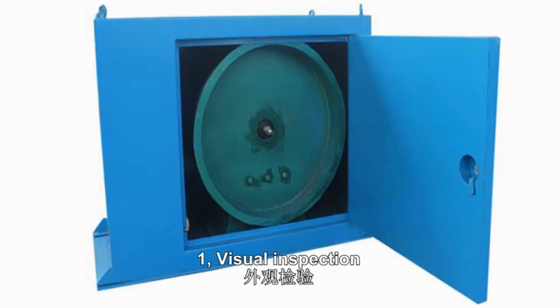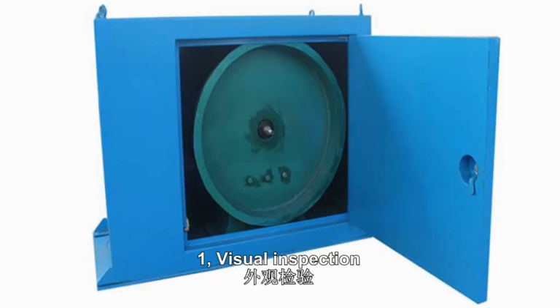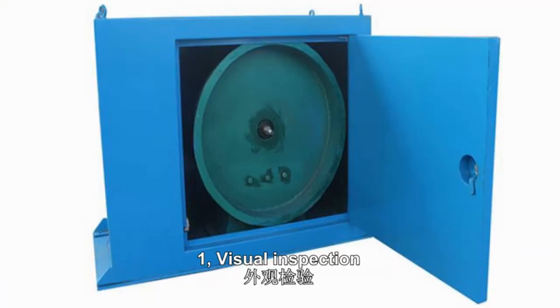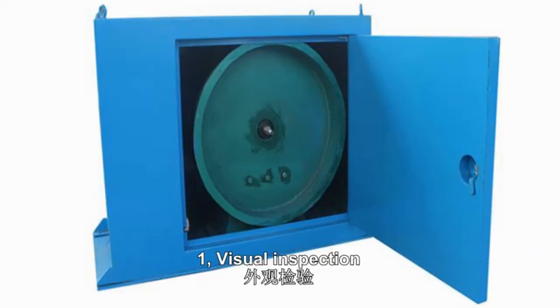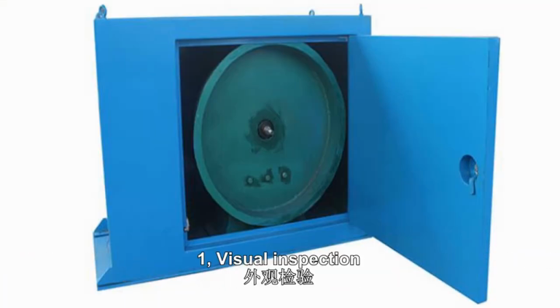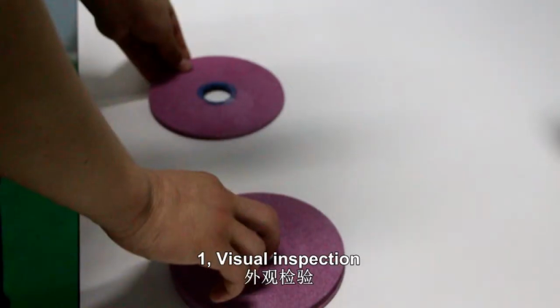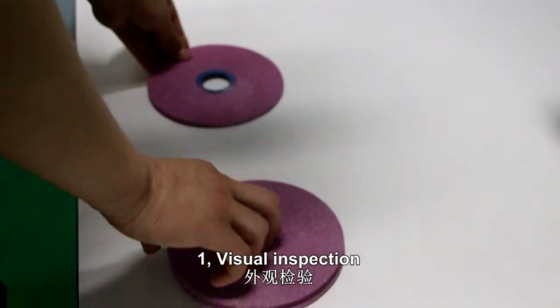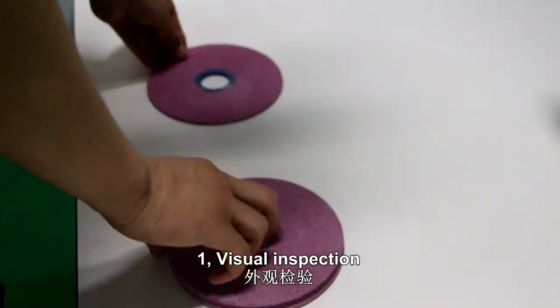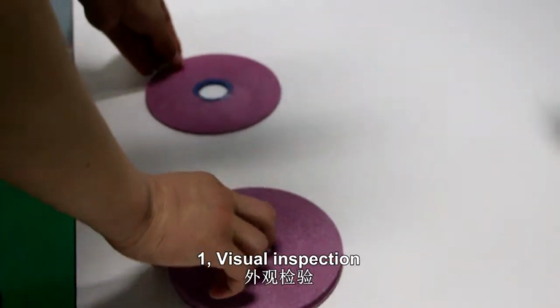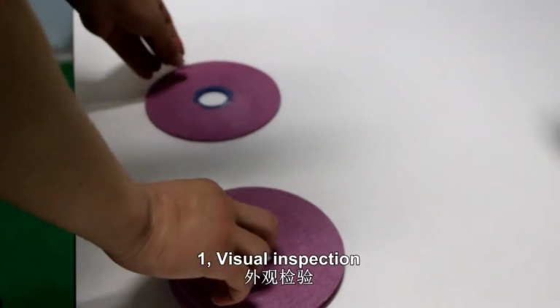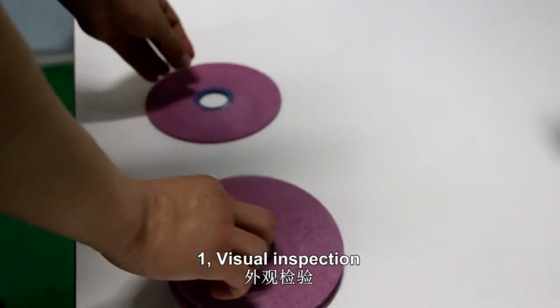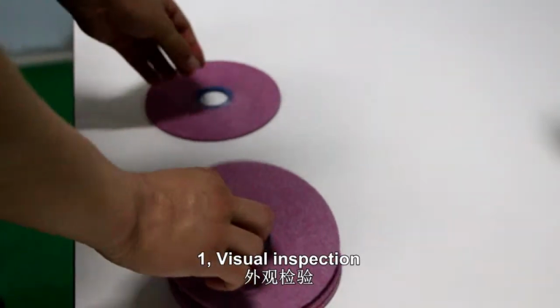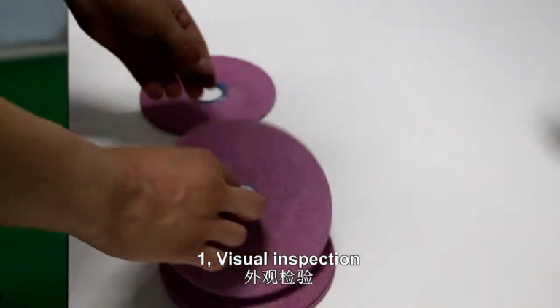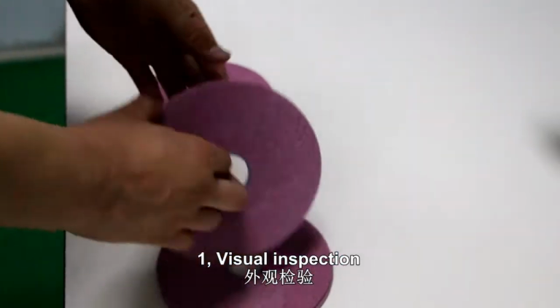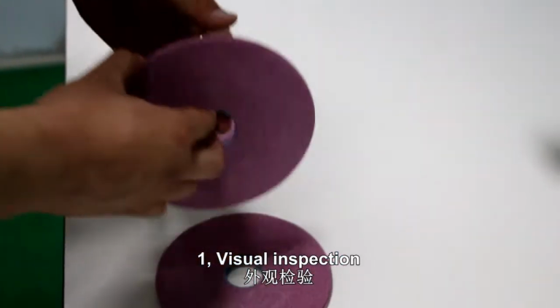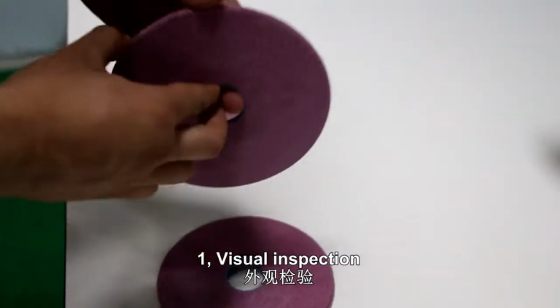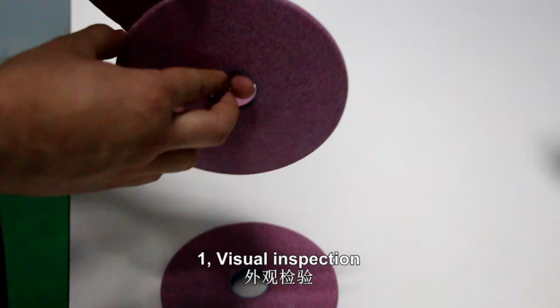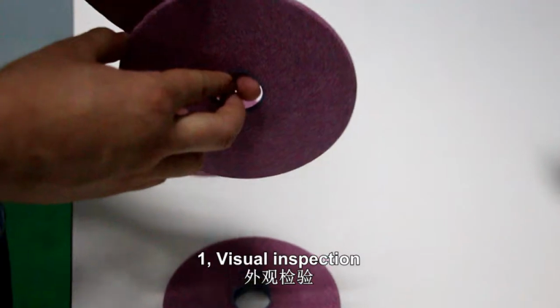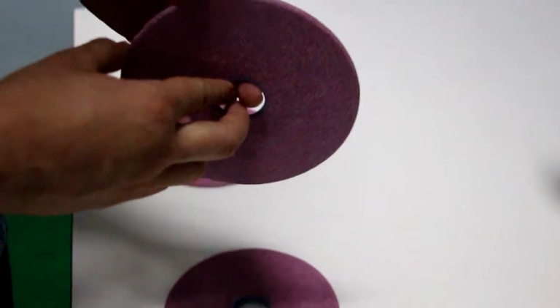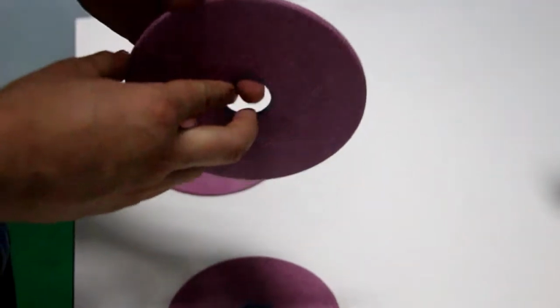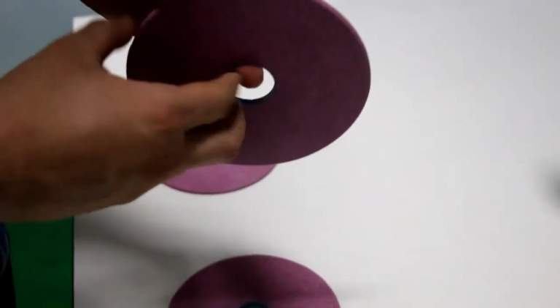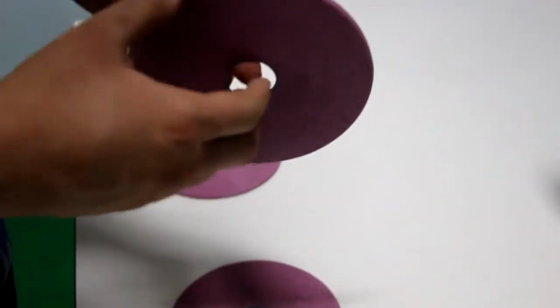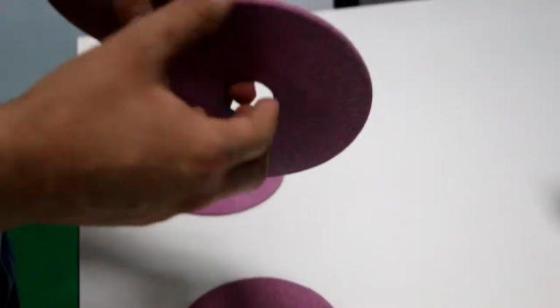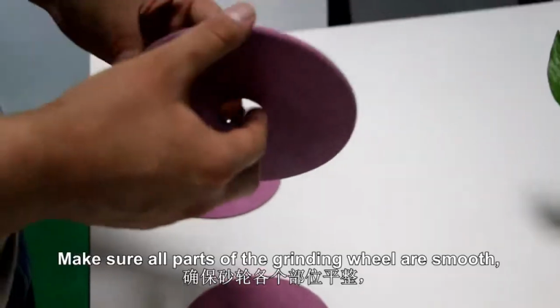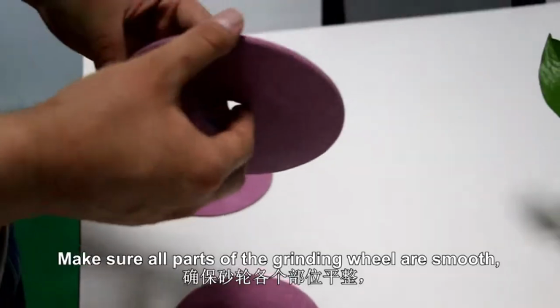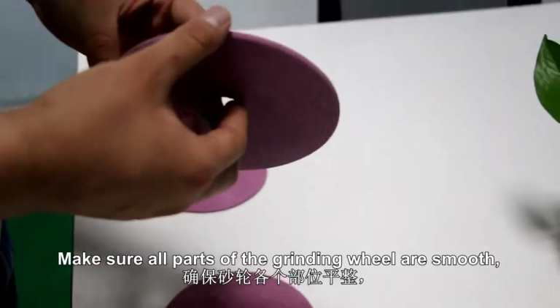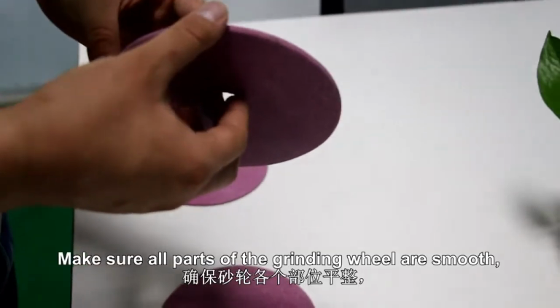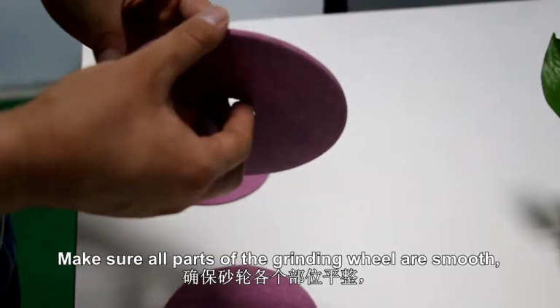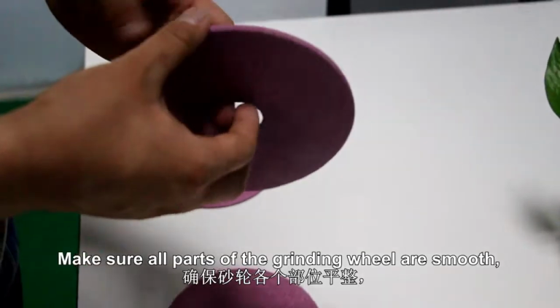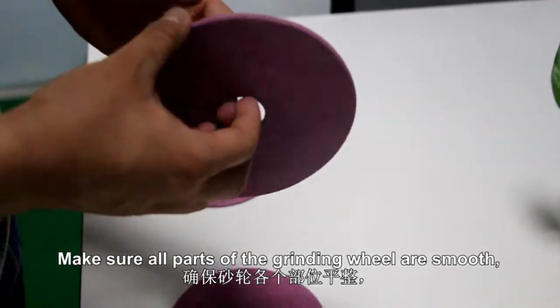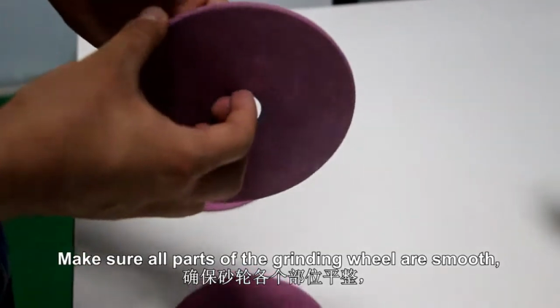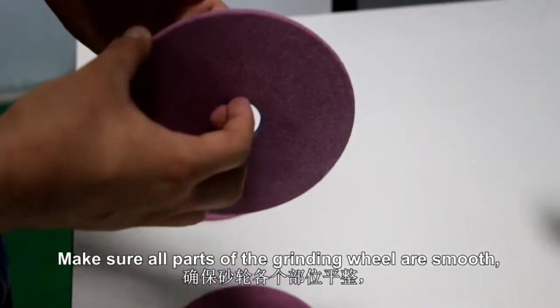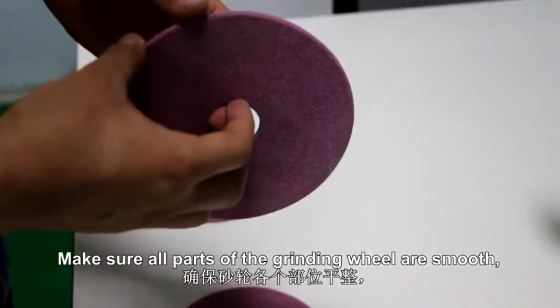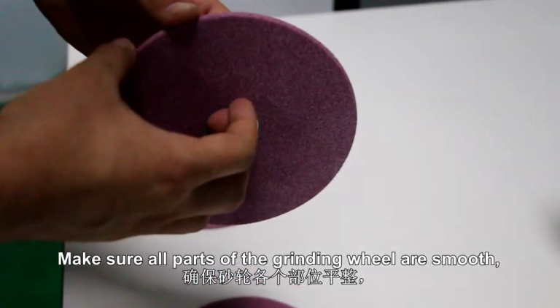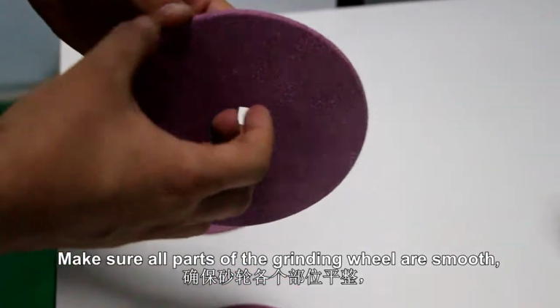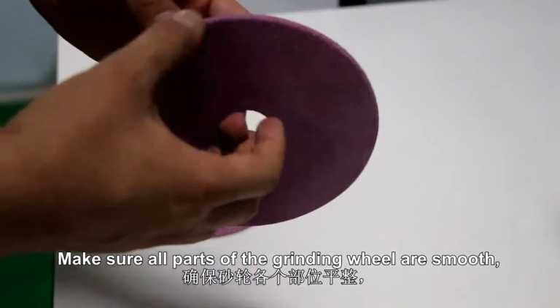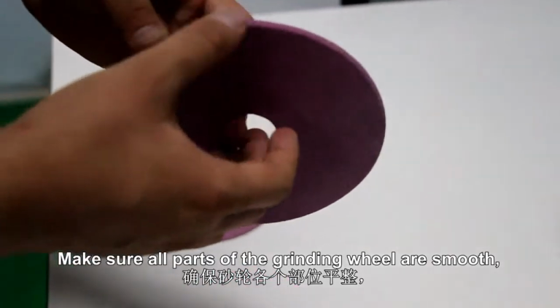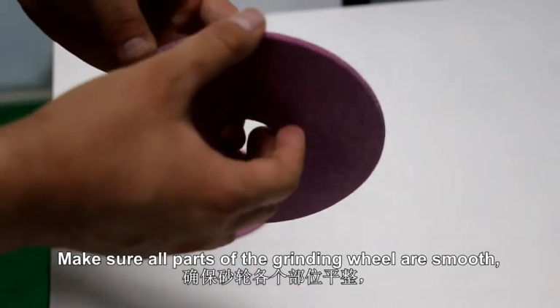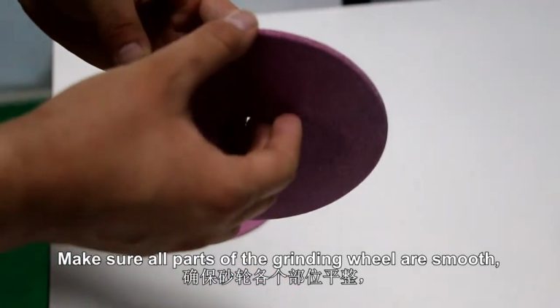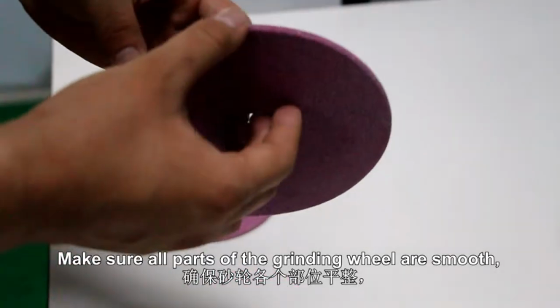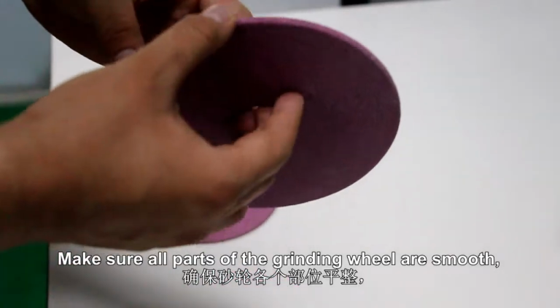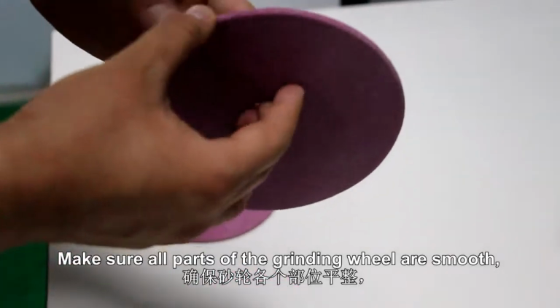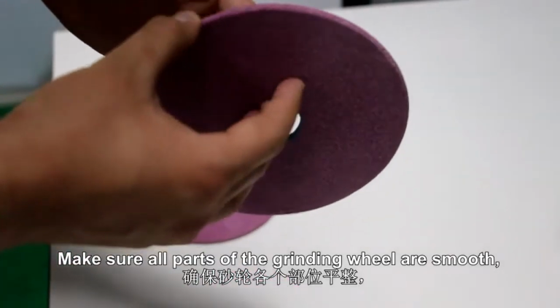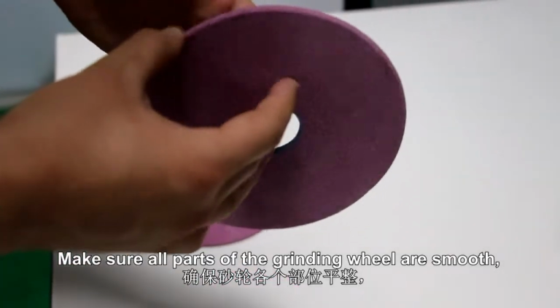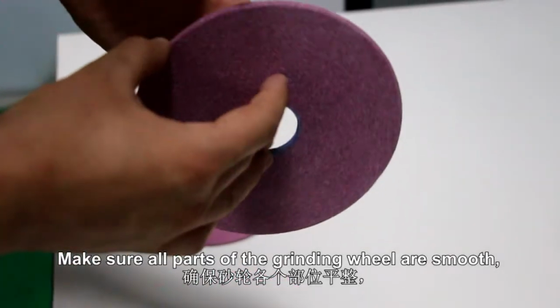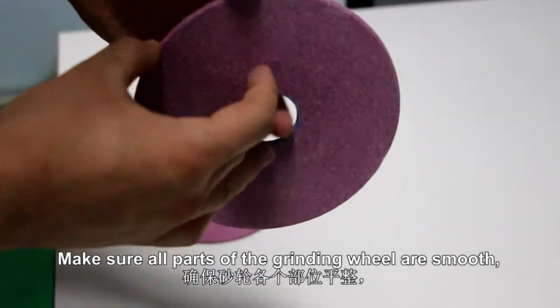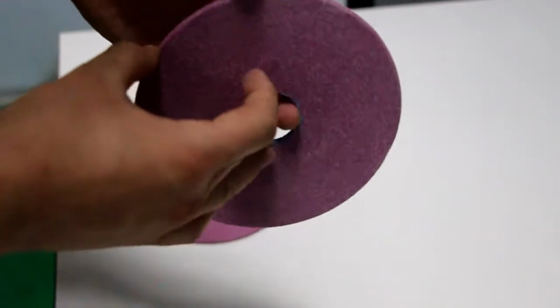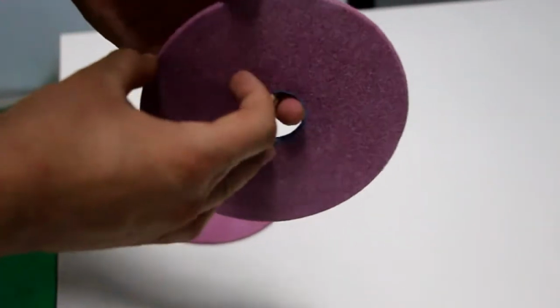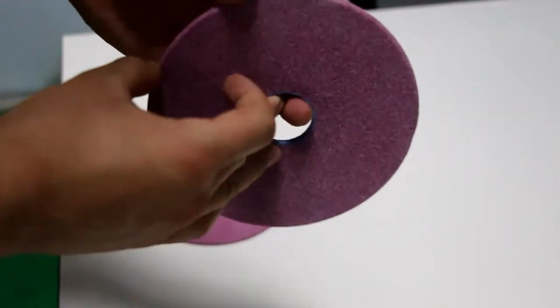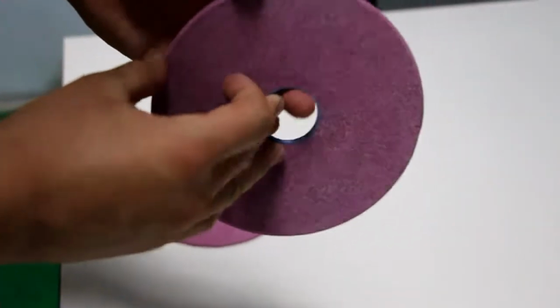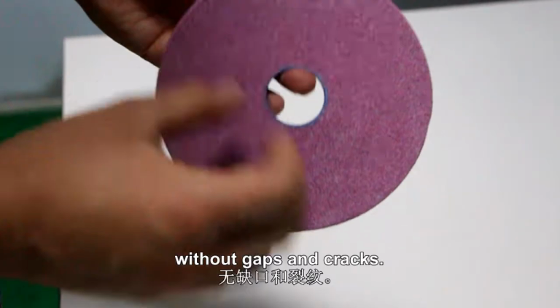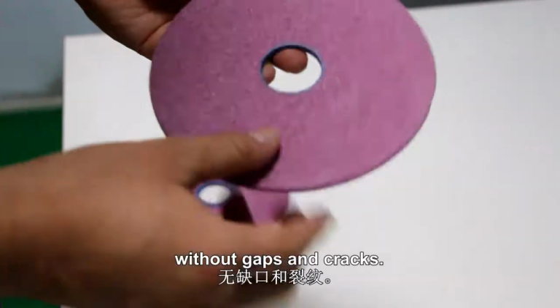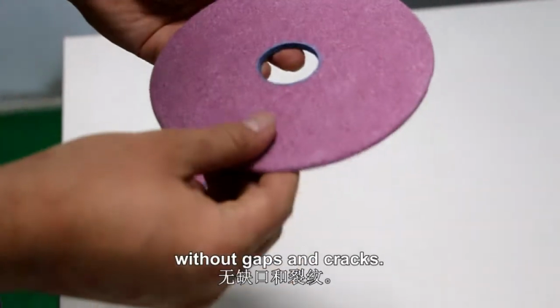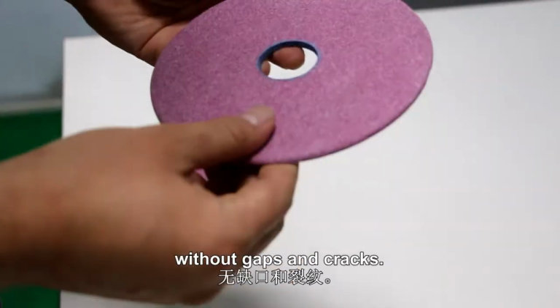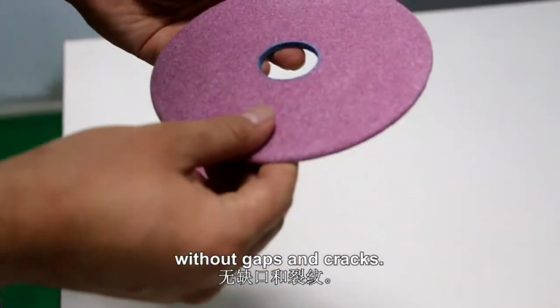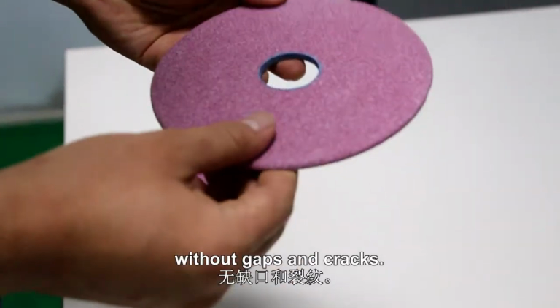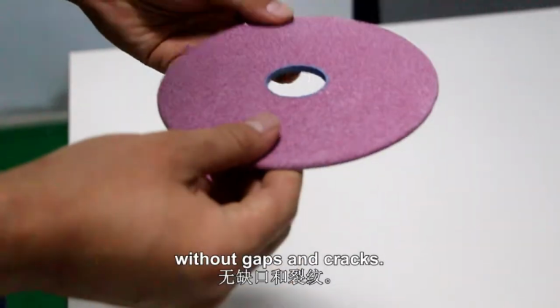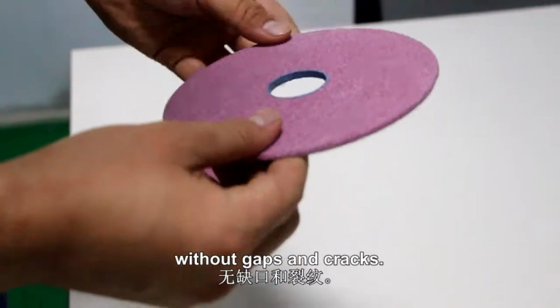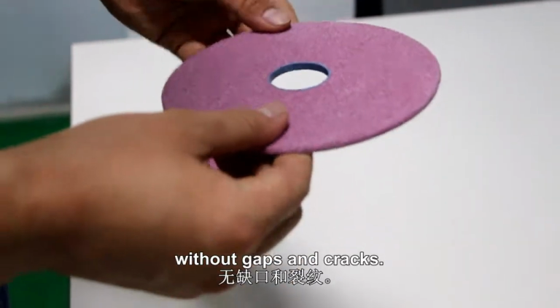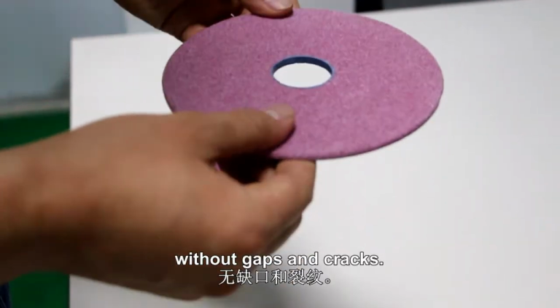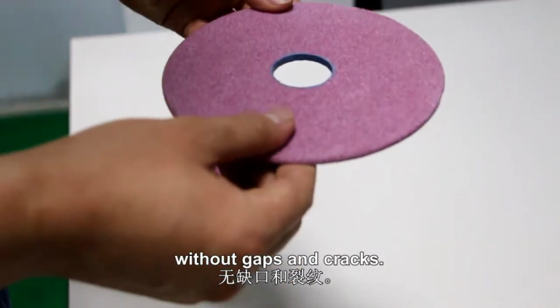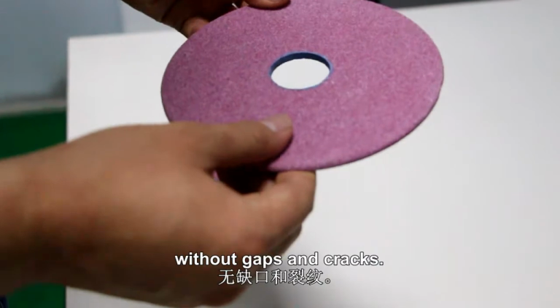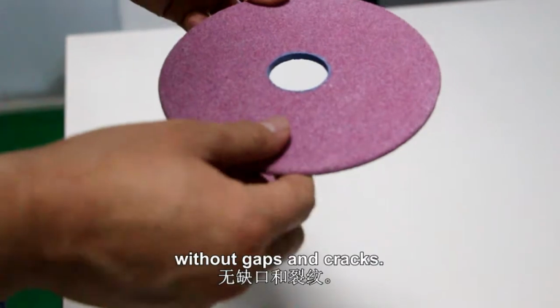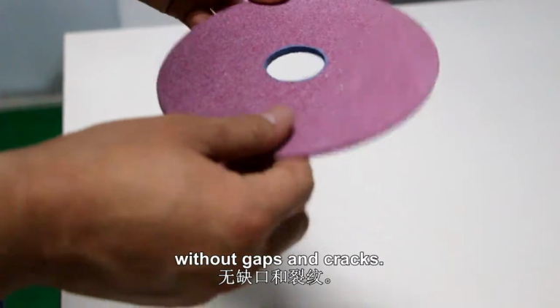1. Wheel inspection. Make sure all parts of the grinding wheel are smooth, without gaps and cracks.